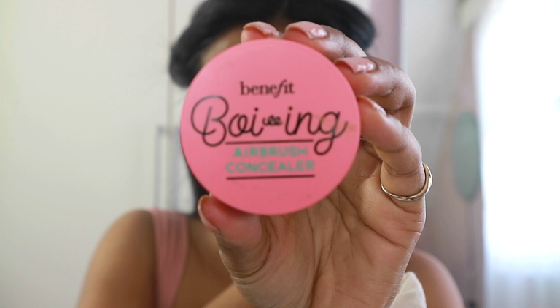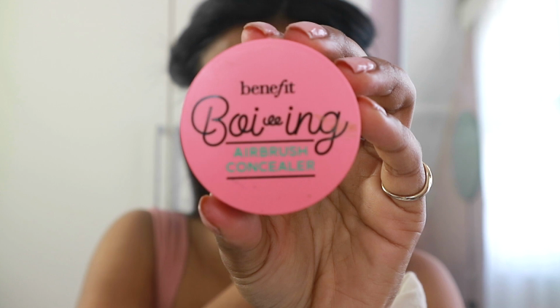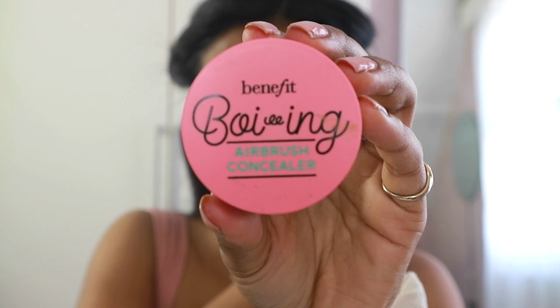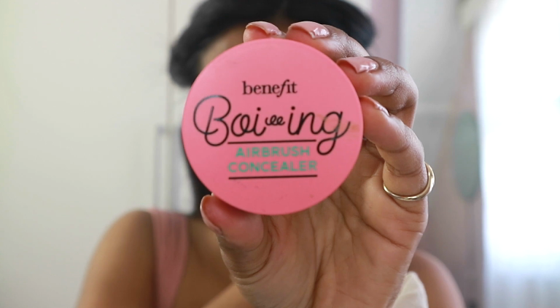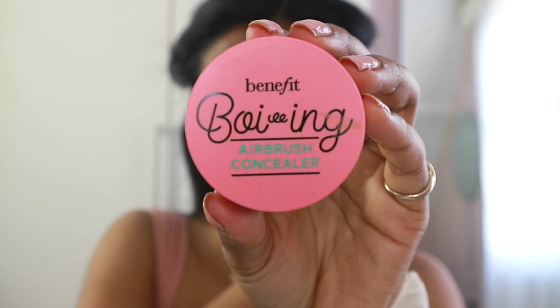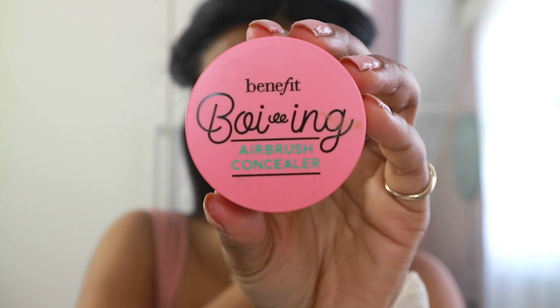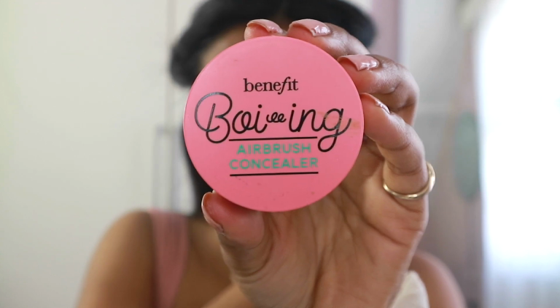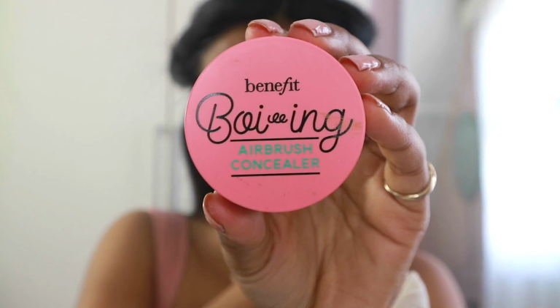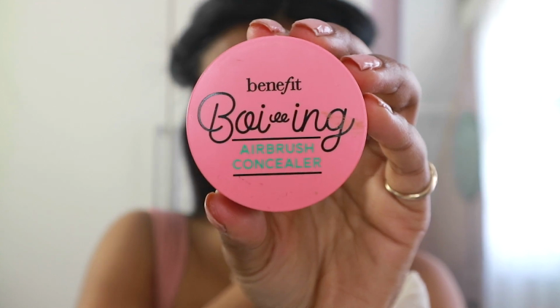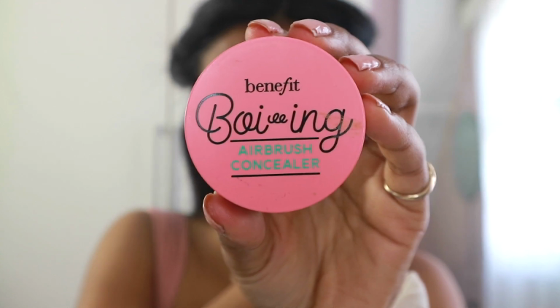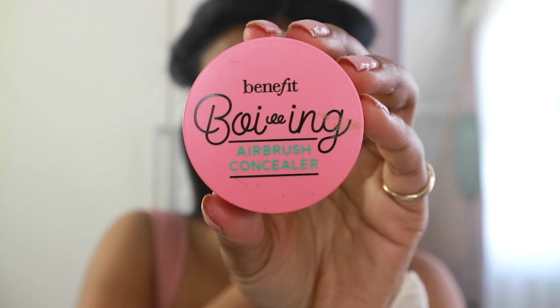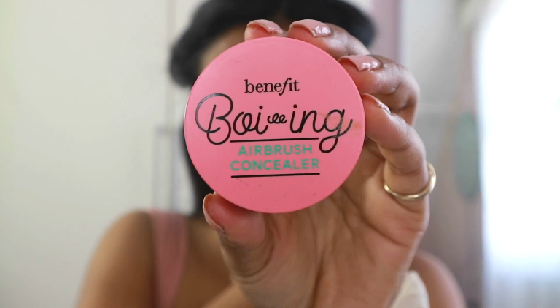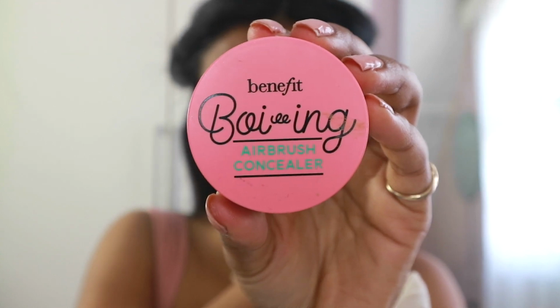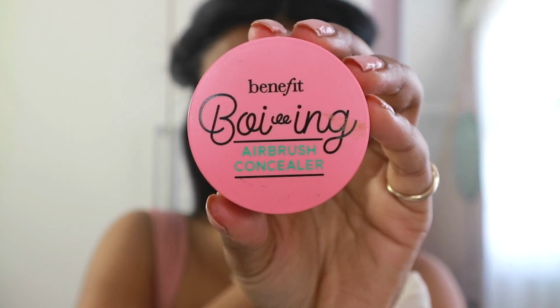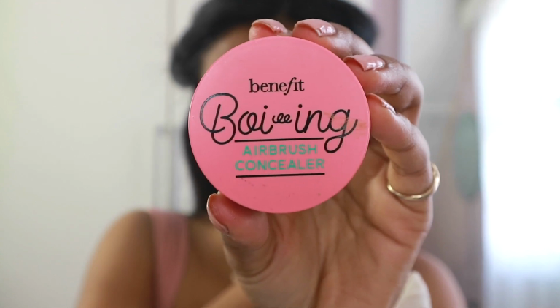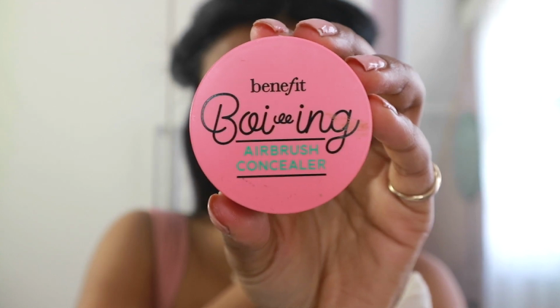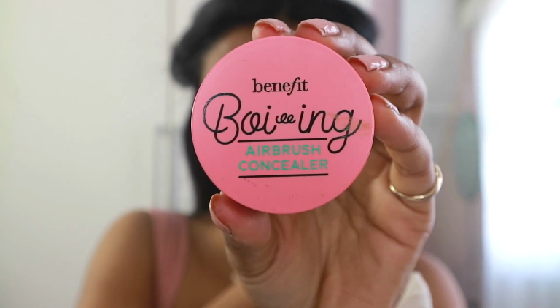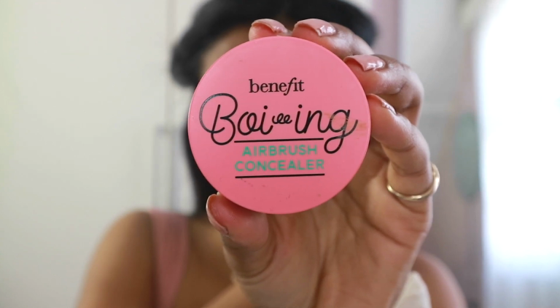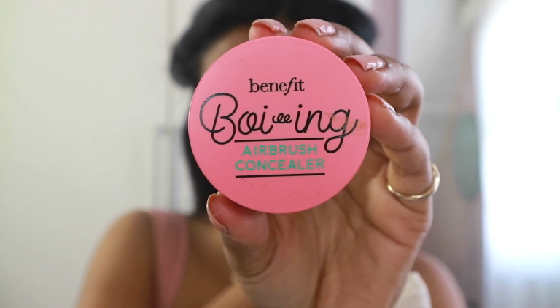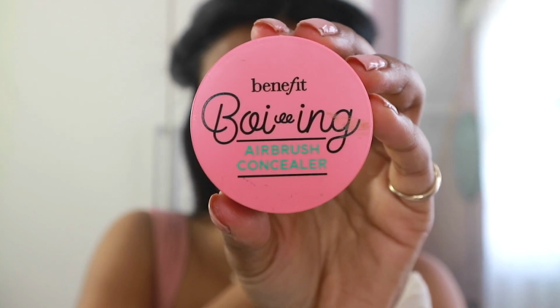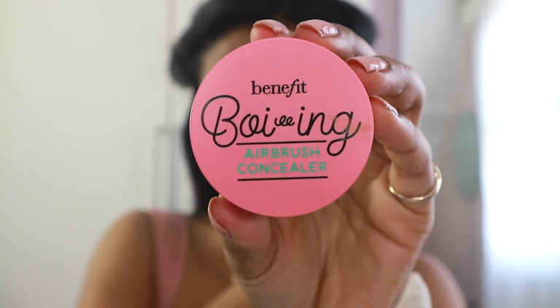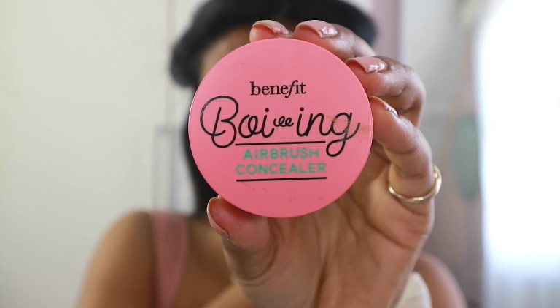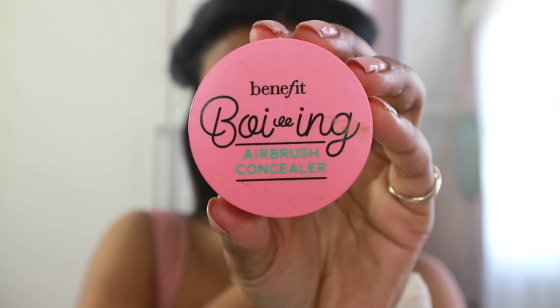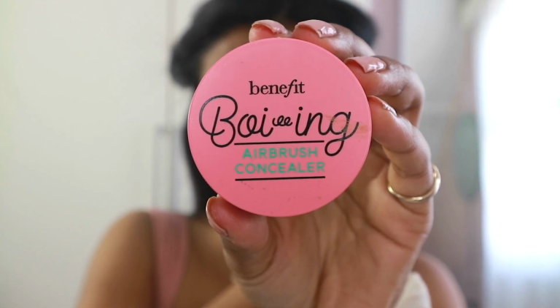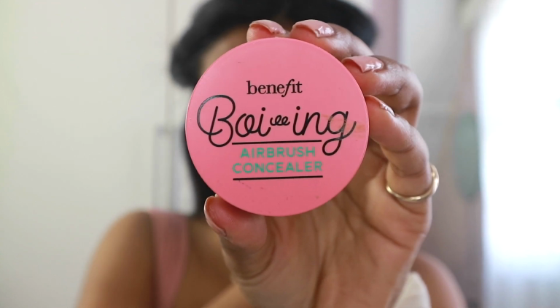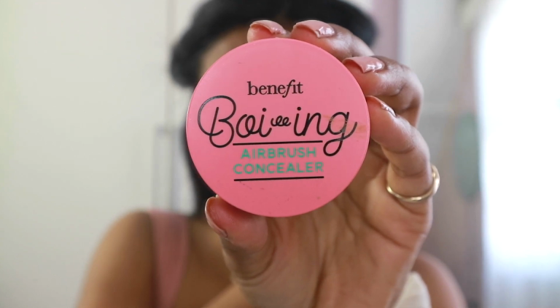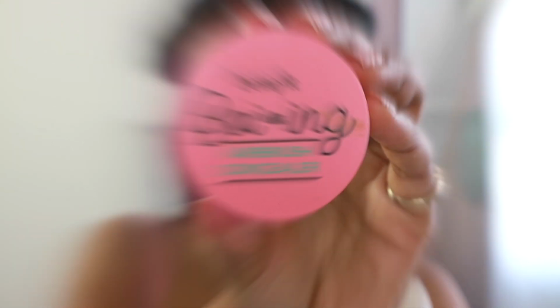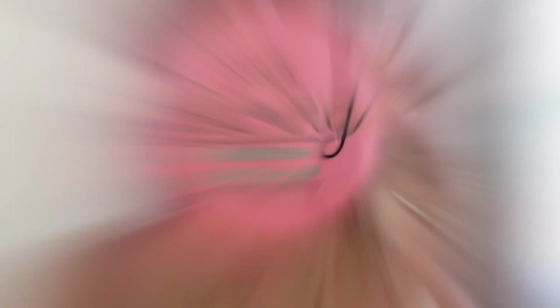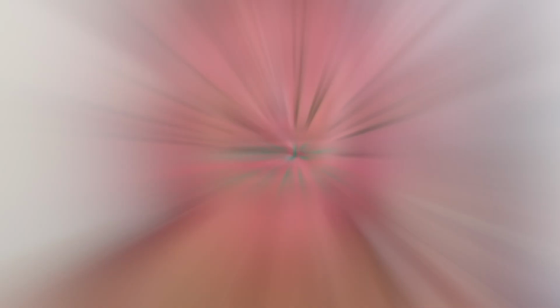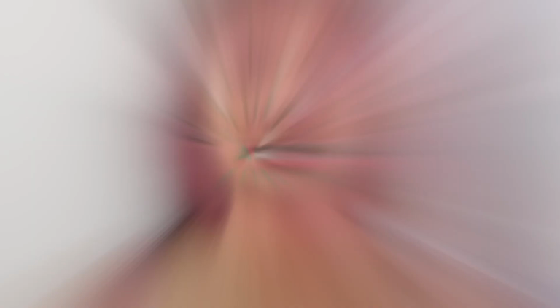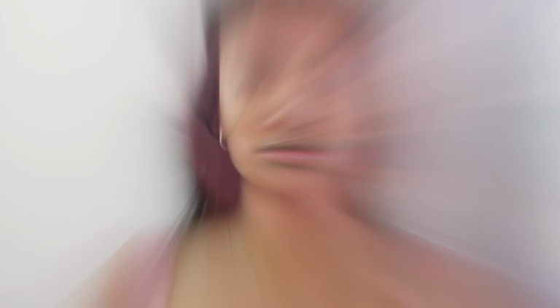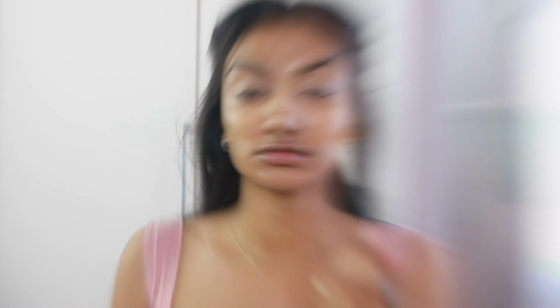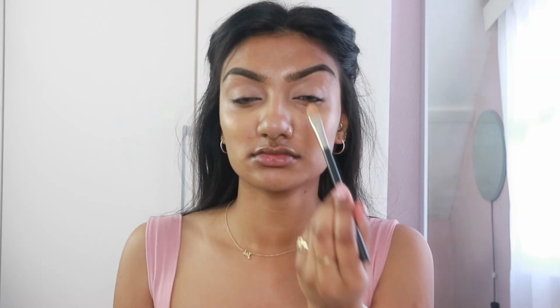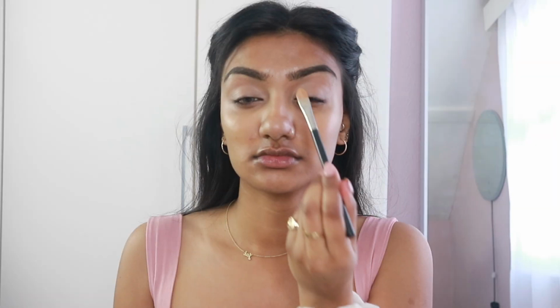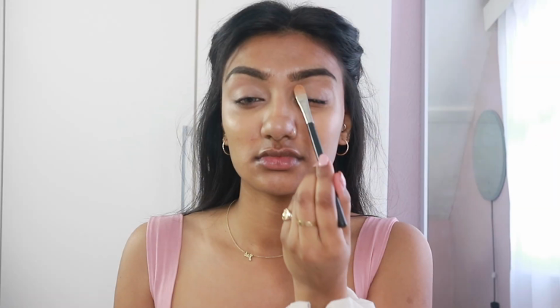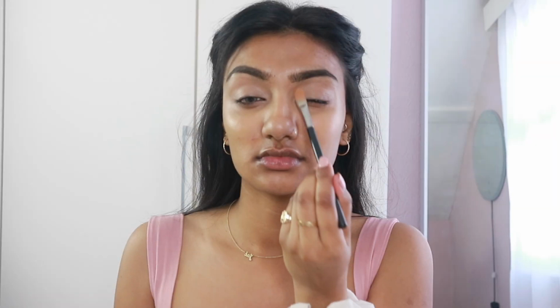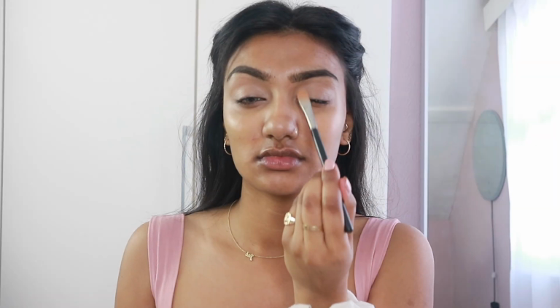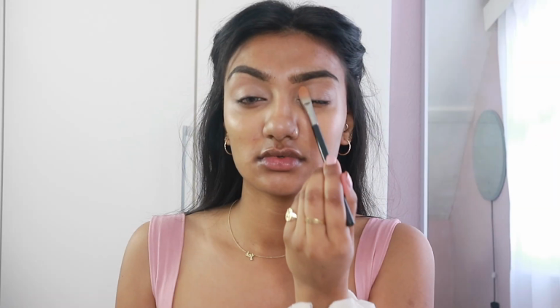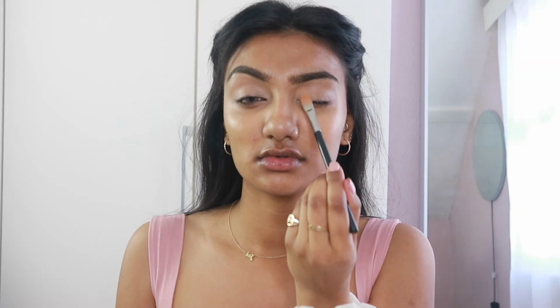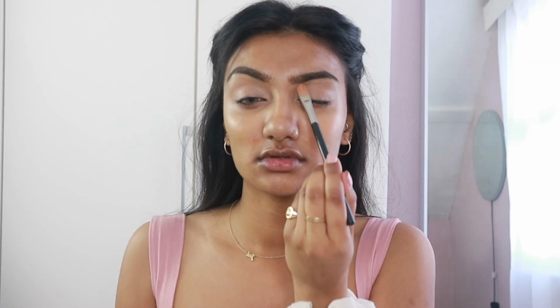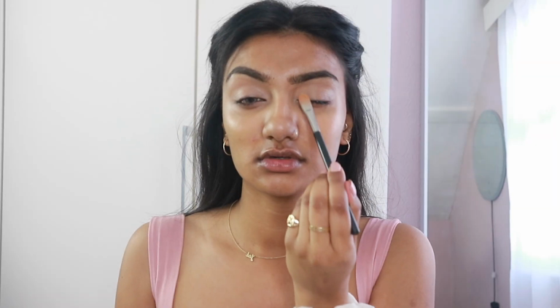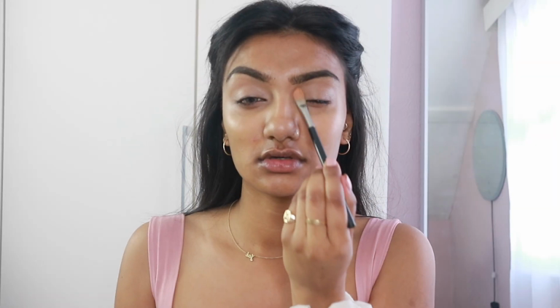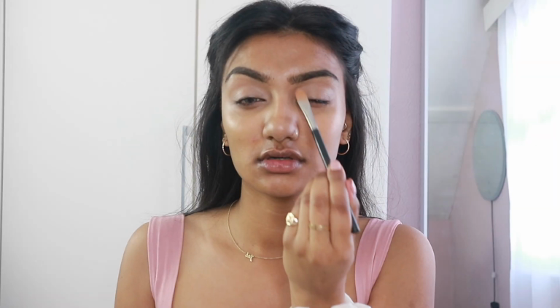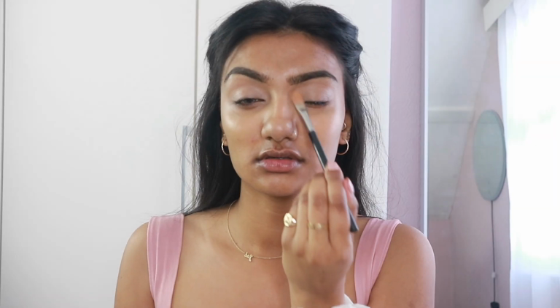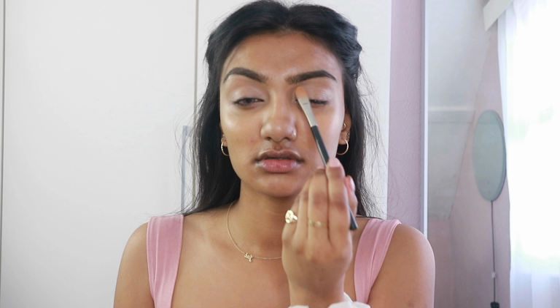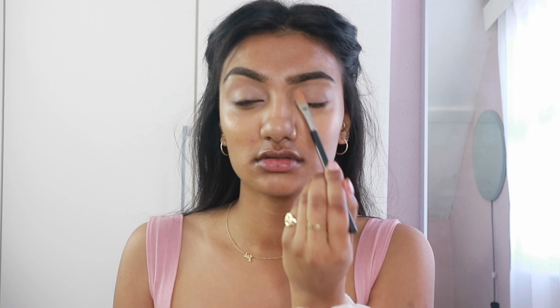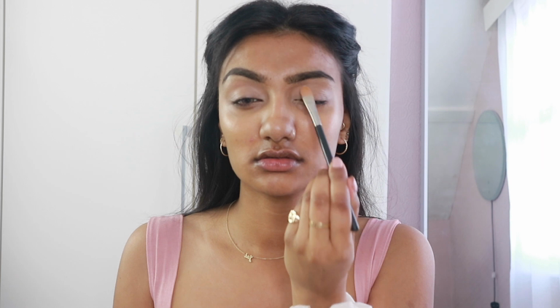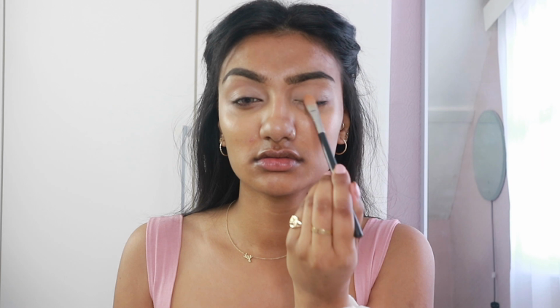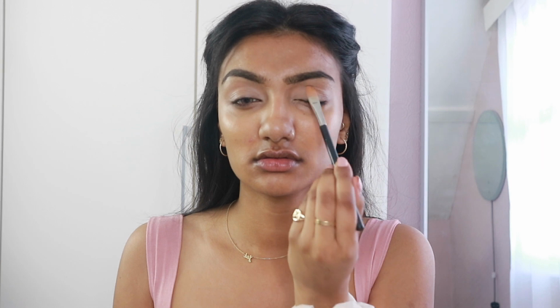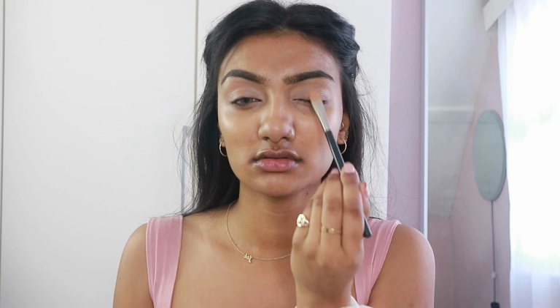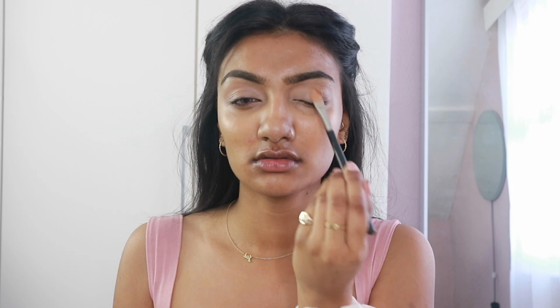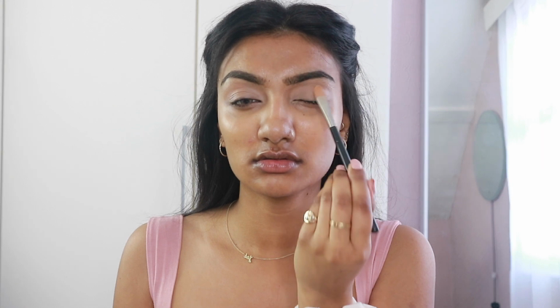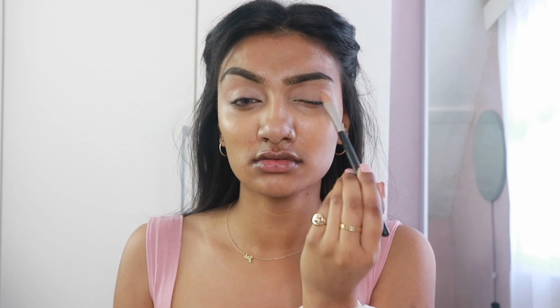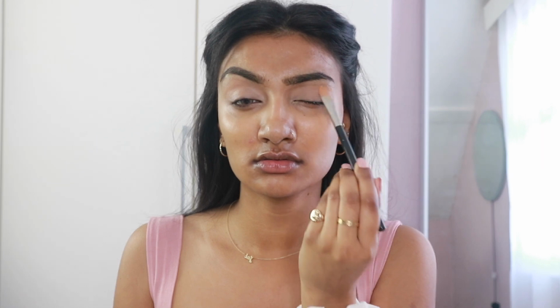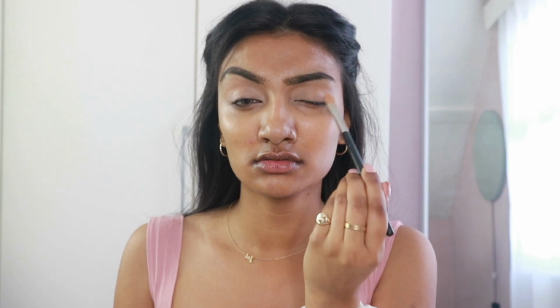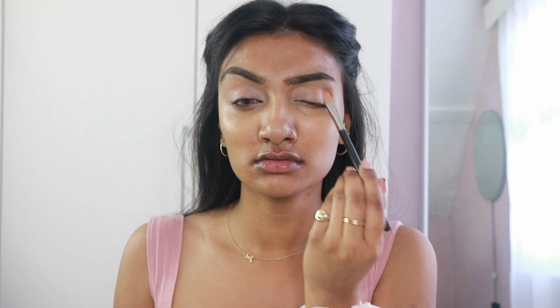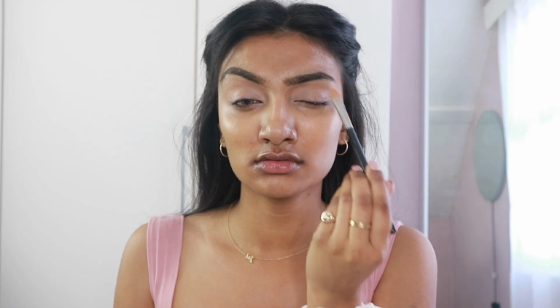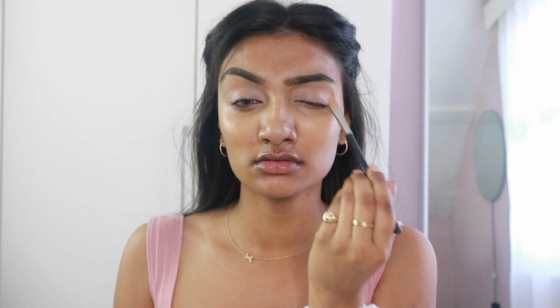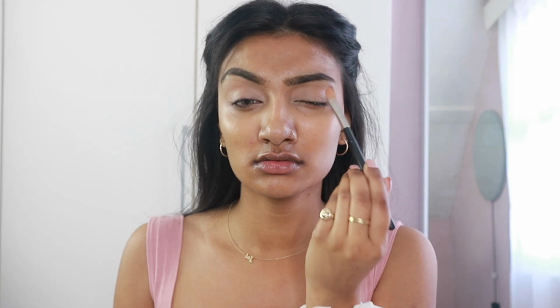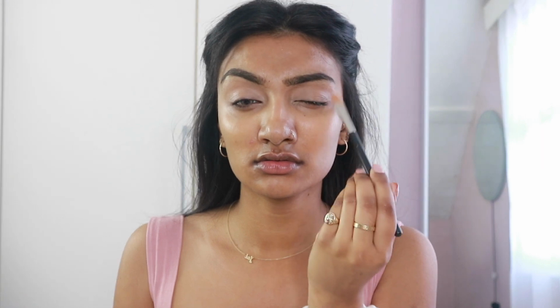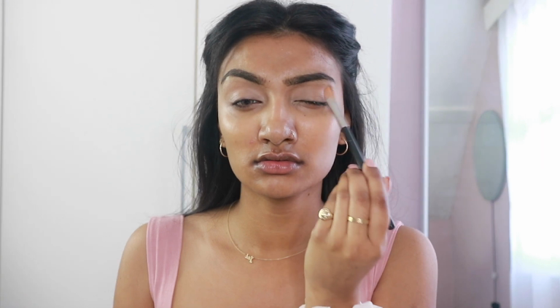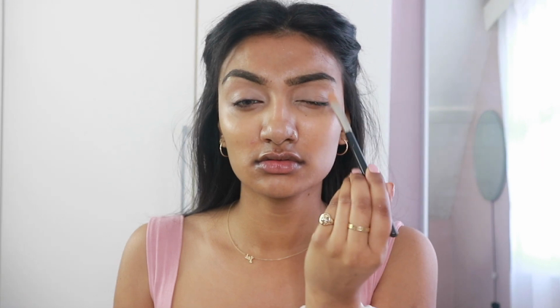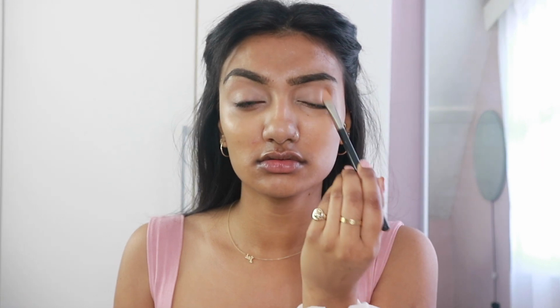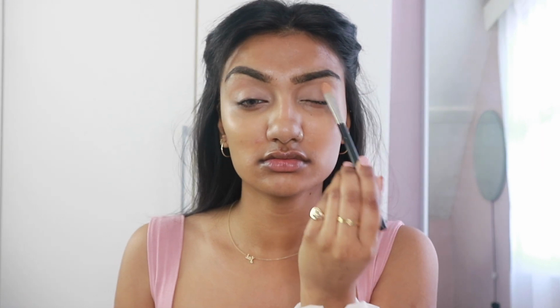So just jumping straight into the makeup tutorial. I'm going to be using the Benefit Boiing Airbrush Concealer and I'm just going to be priming my eyelids with this in the shade number 3.